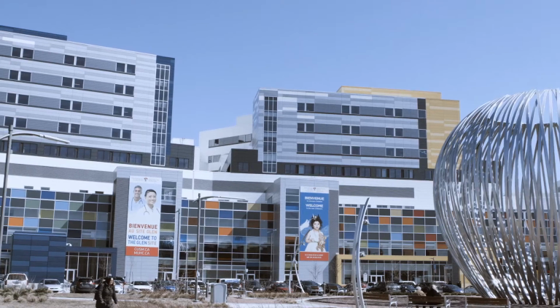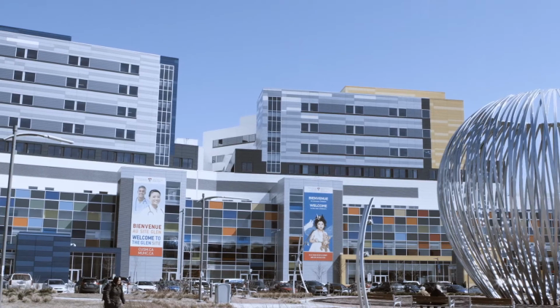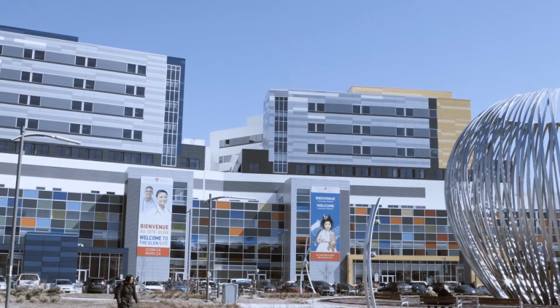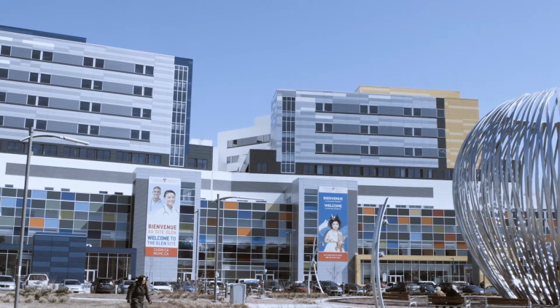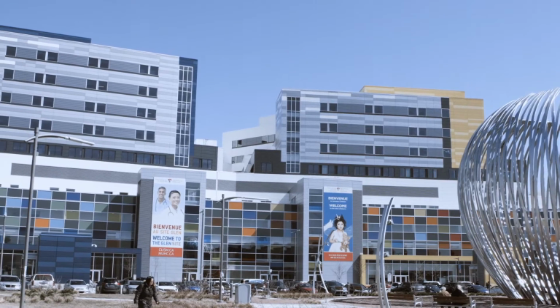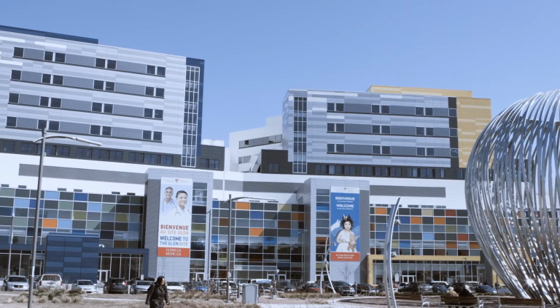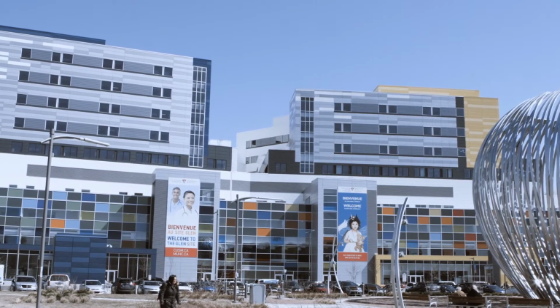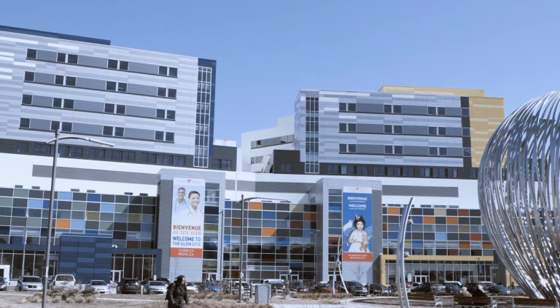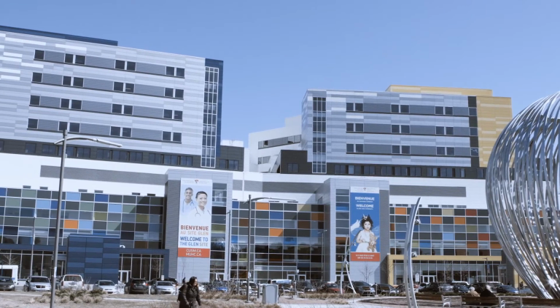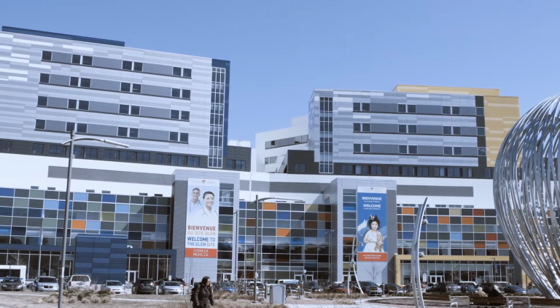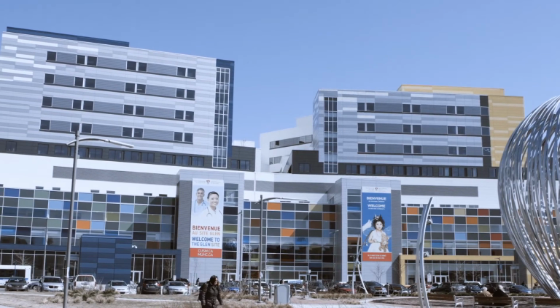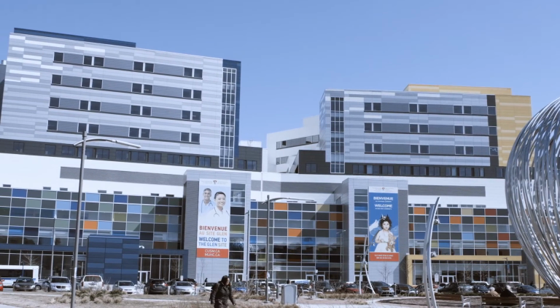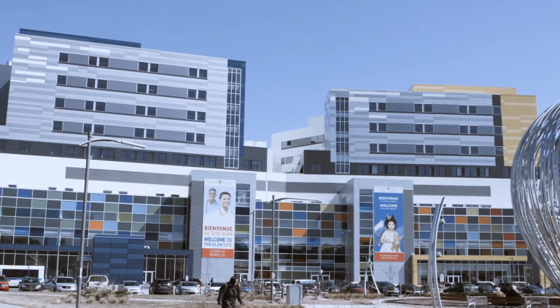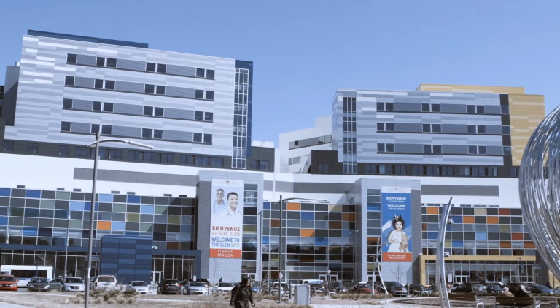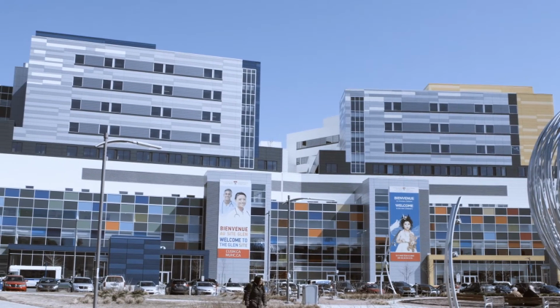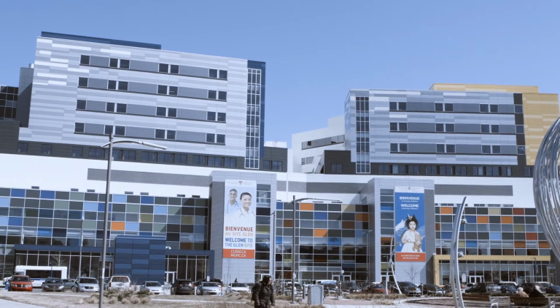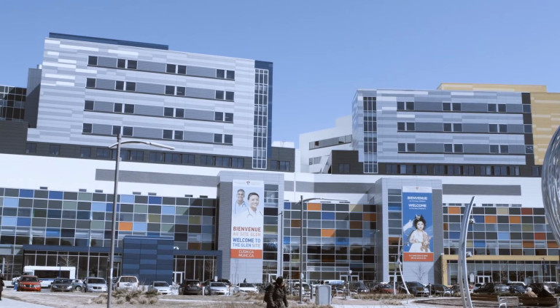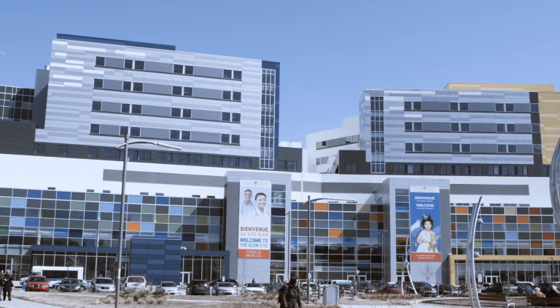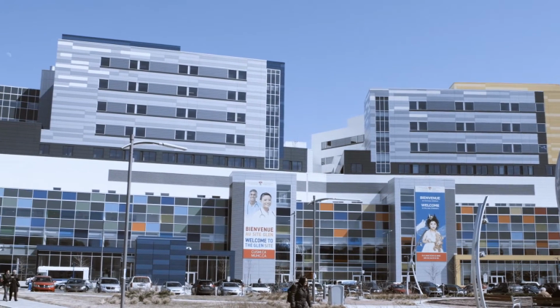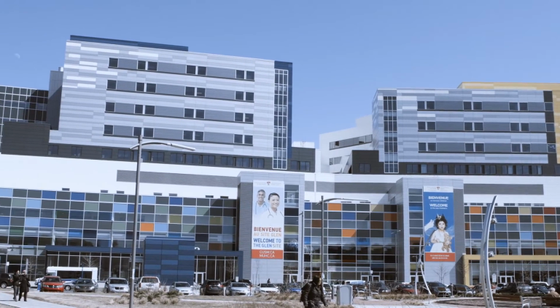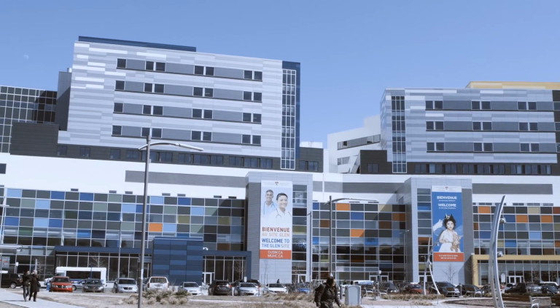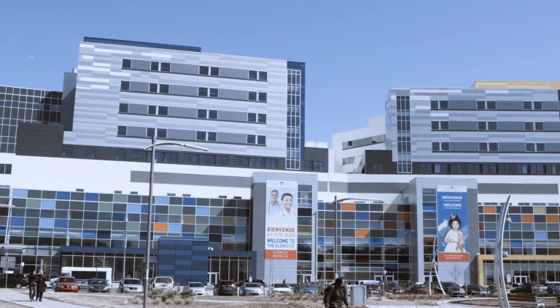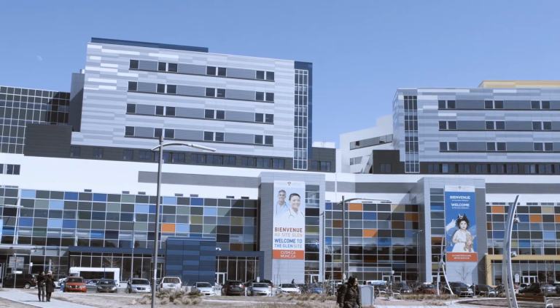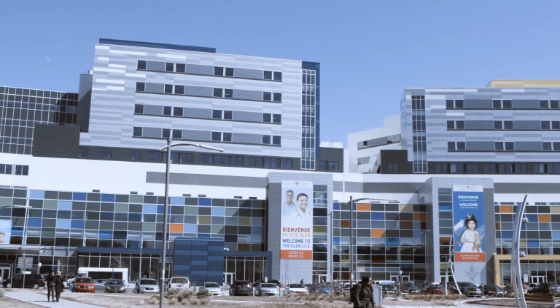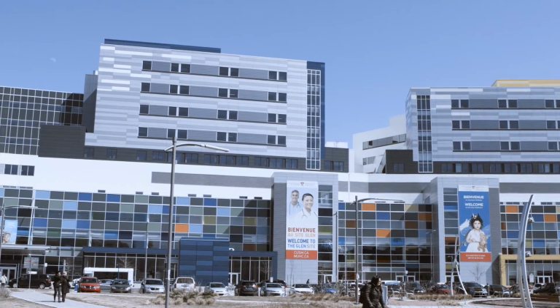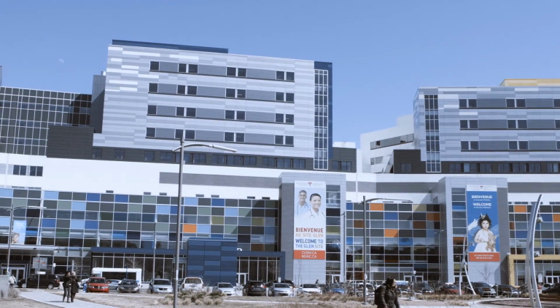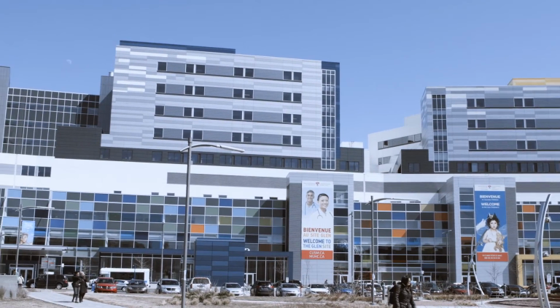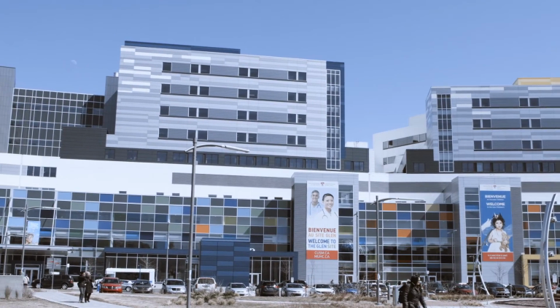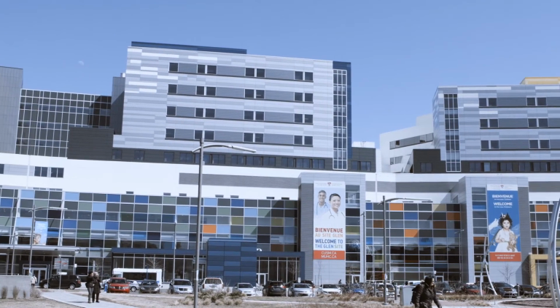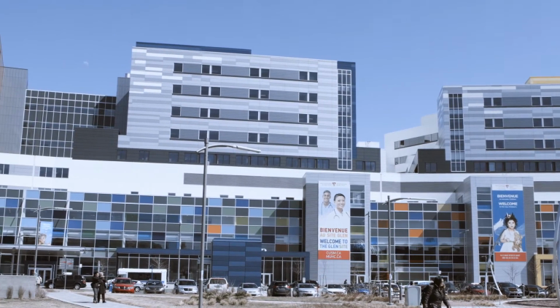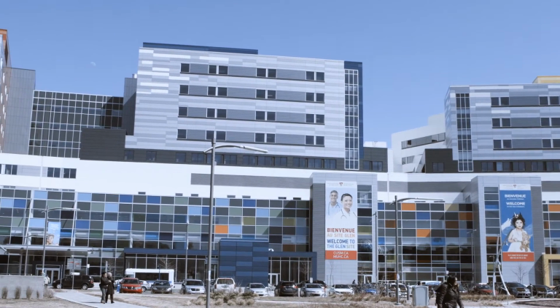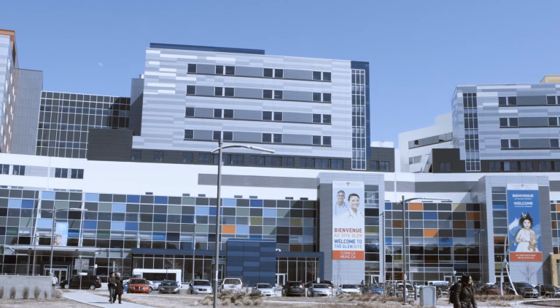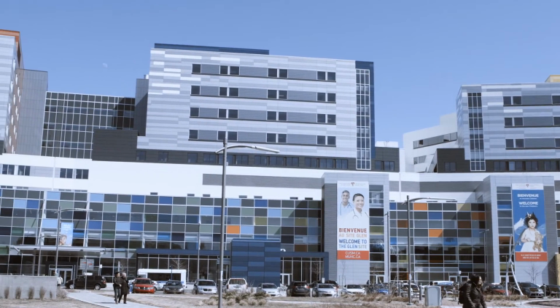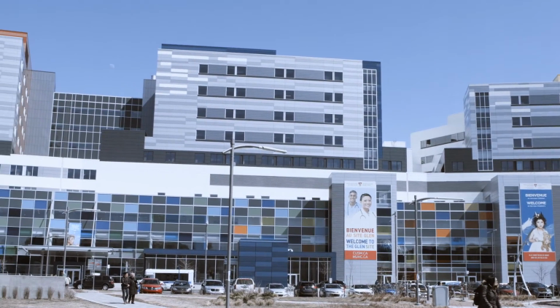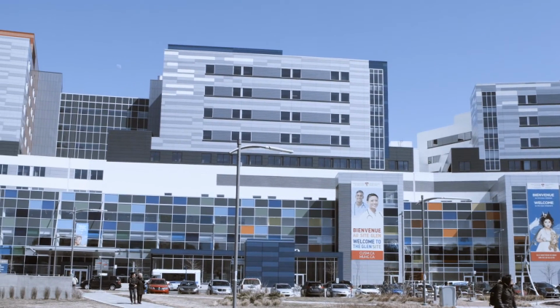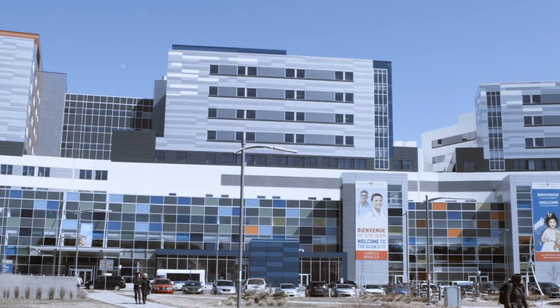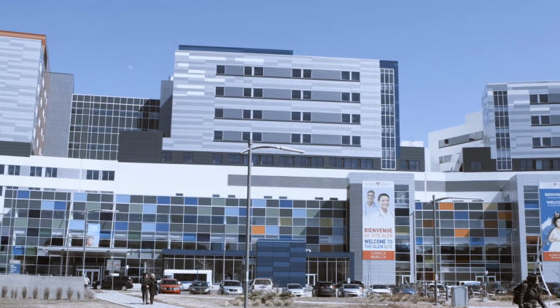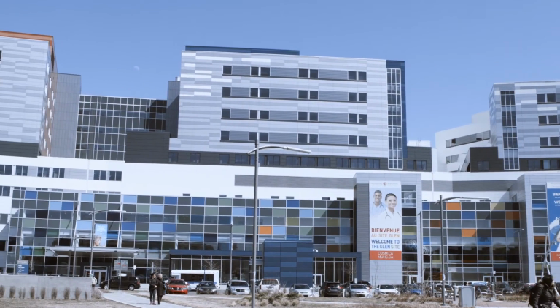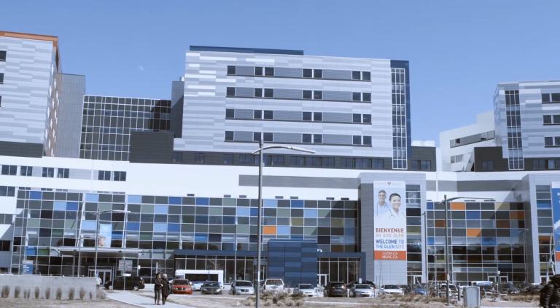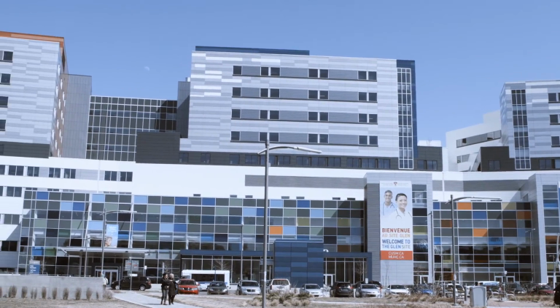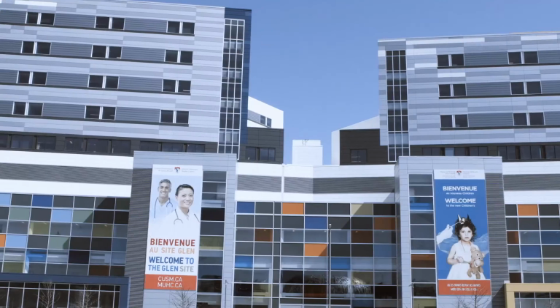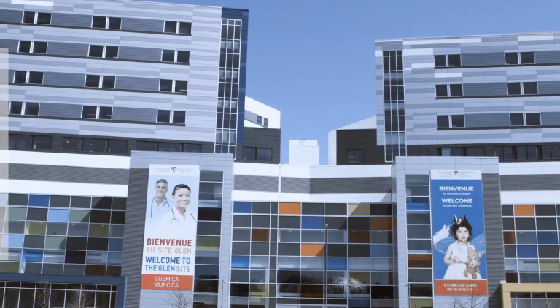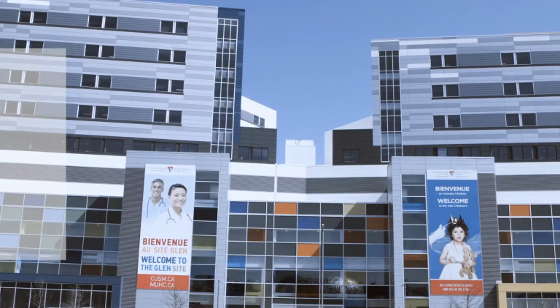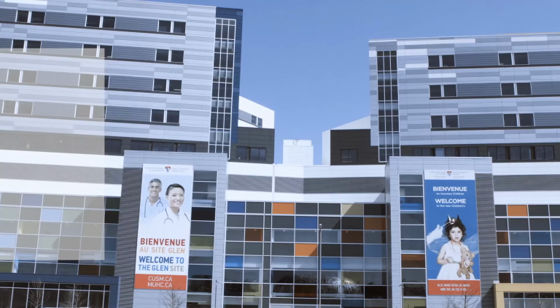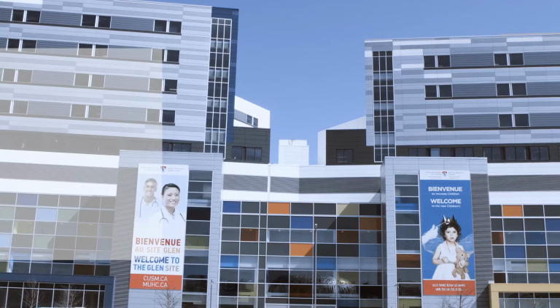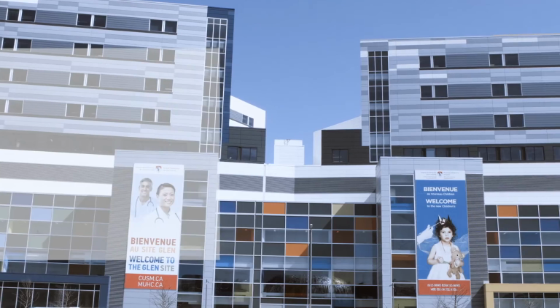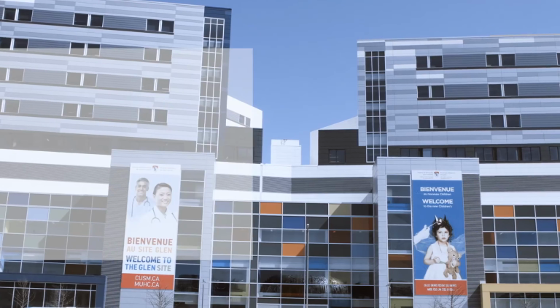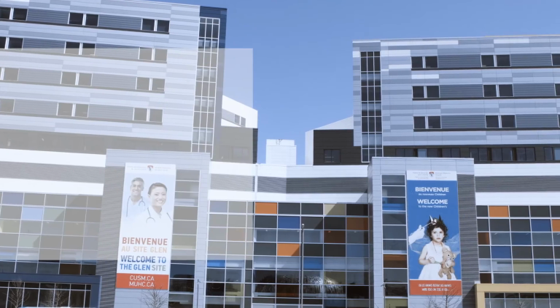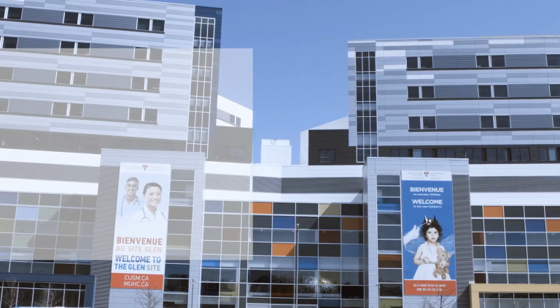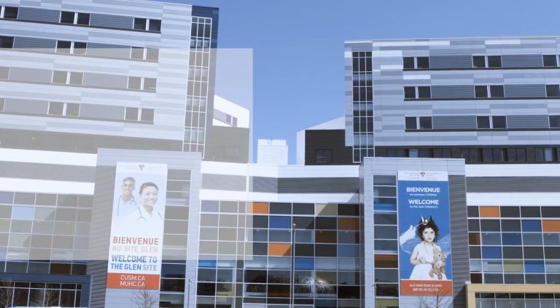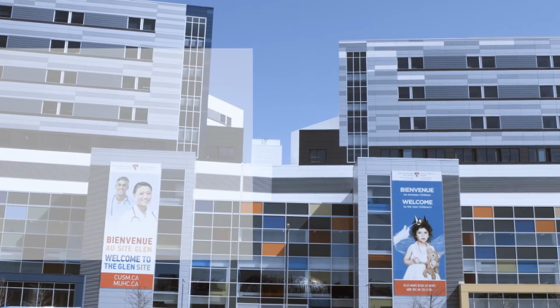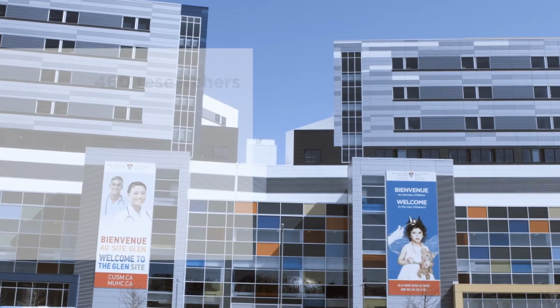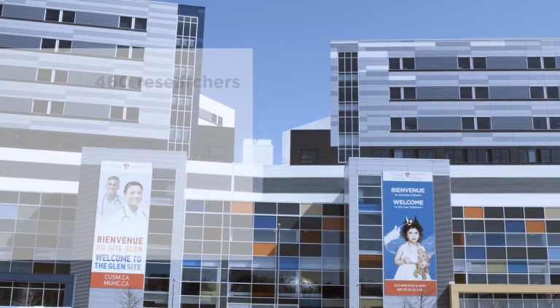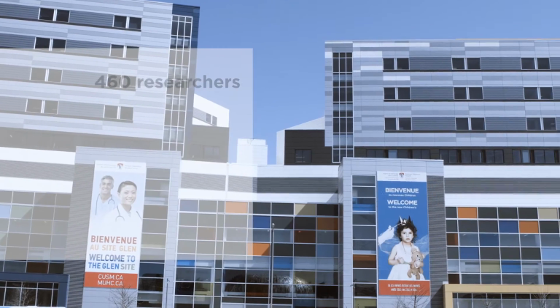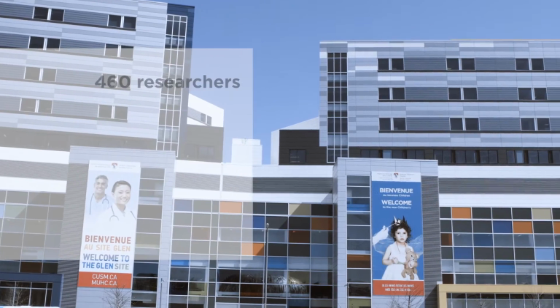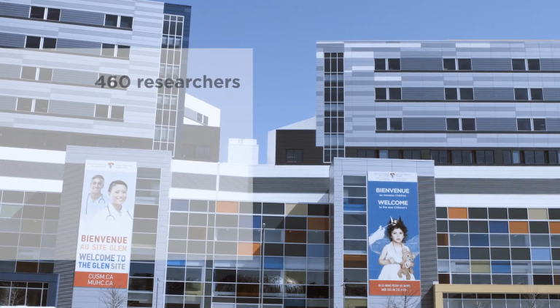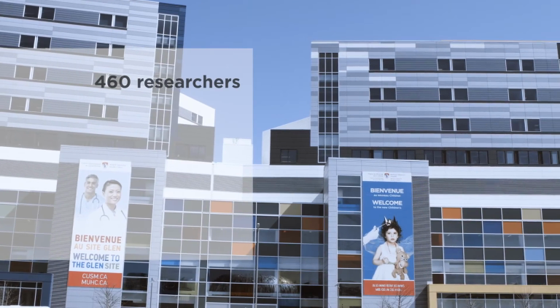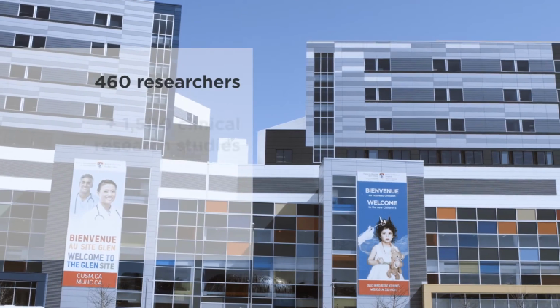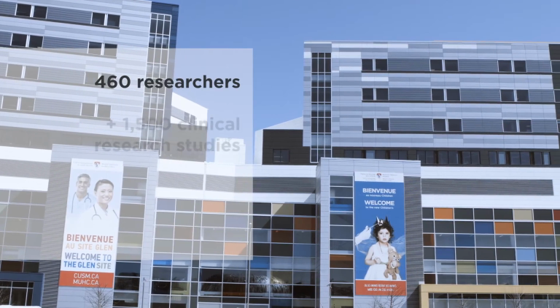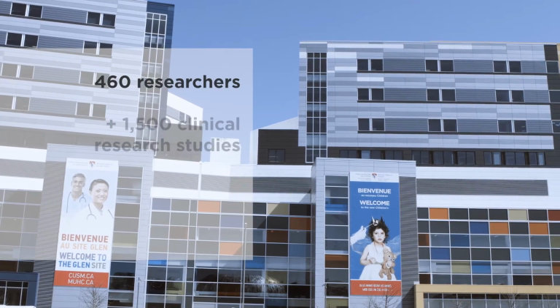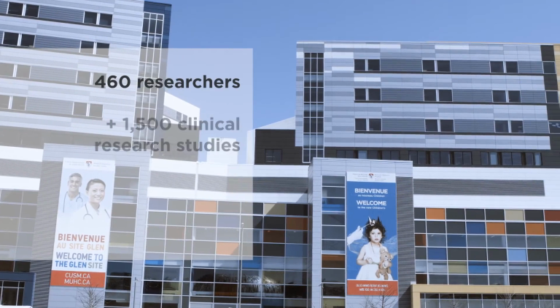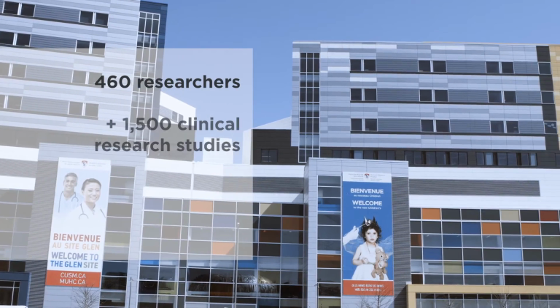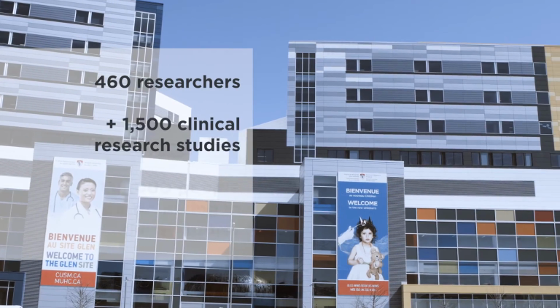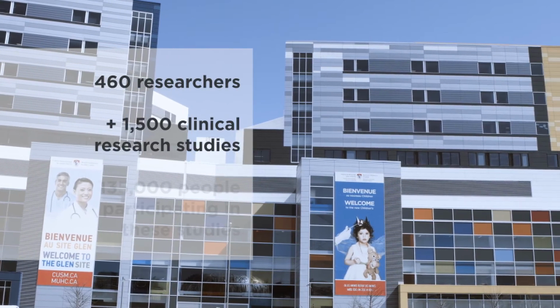At the Research Institute of the McGill University Health Centre, we specialize in leading clinical studies in order to improve health and patient care.